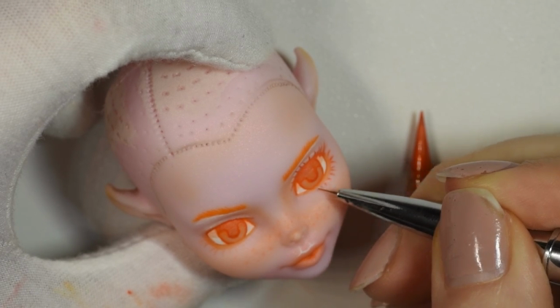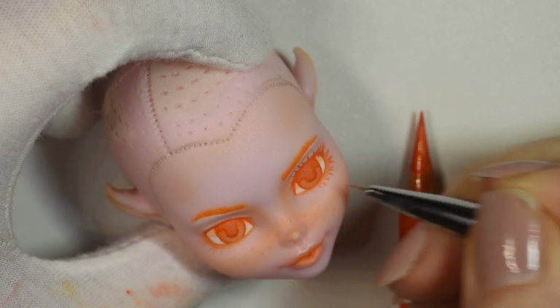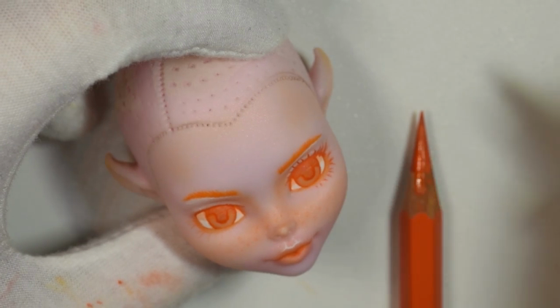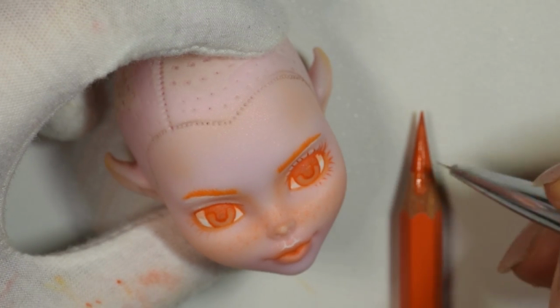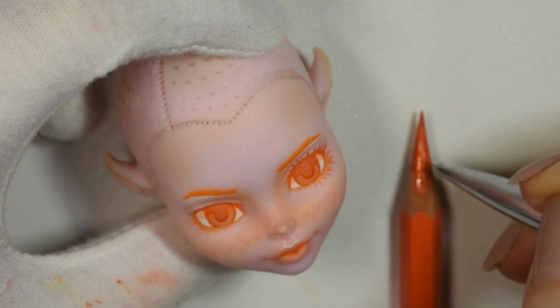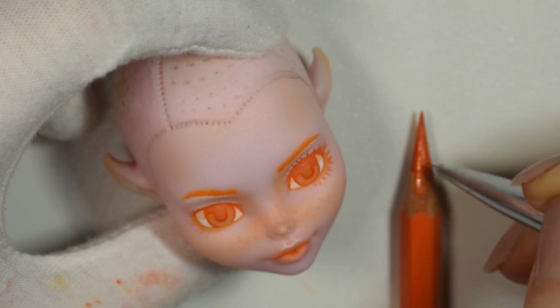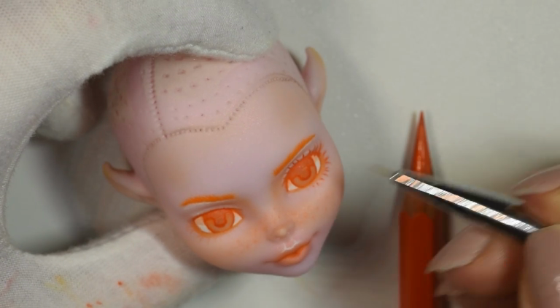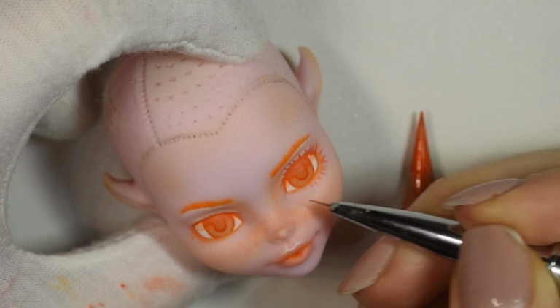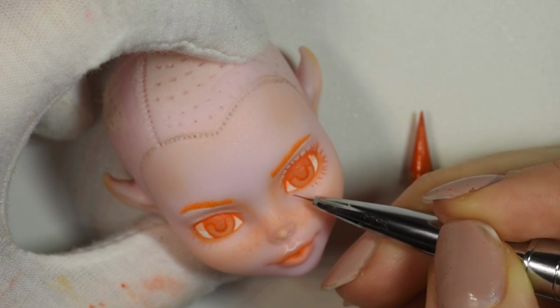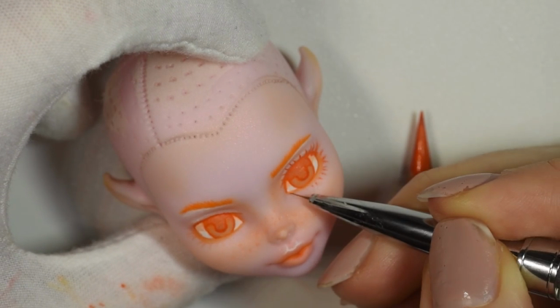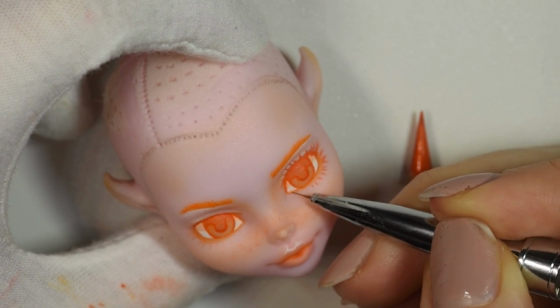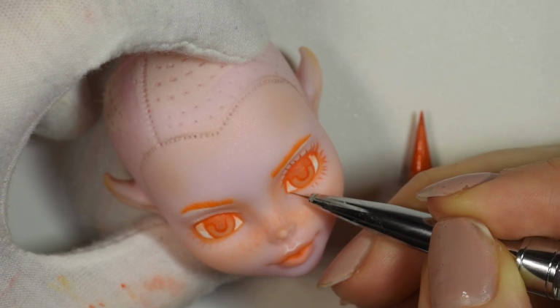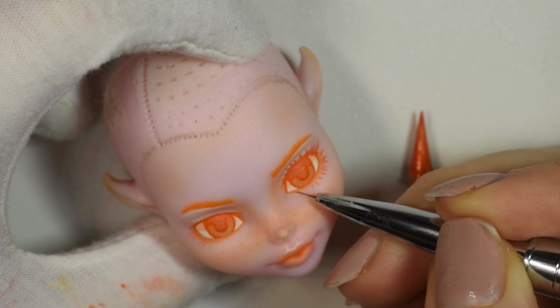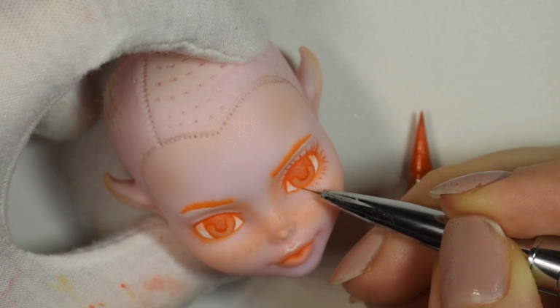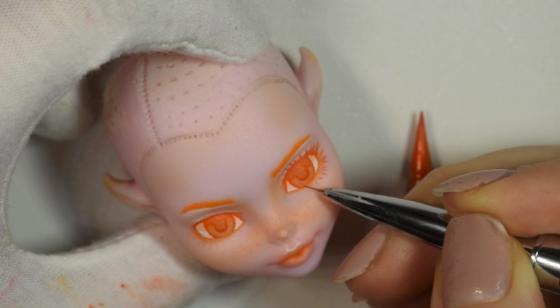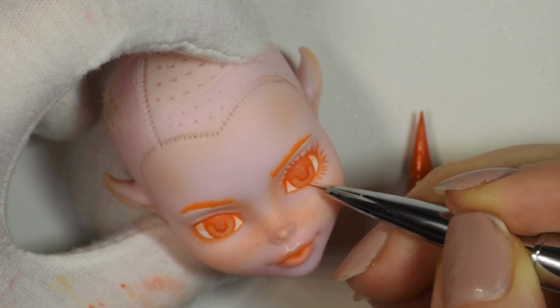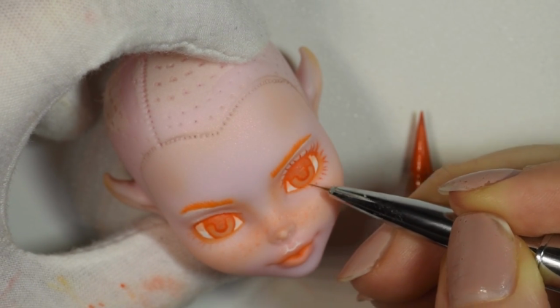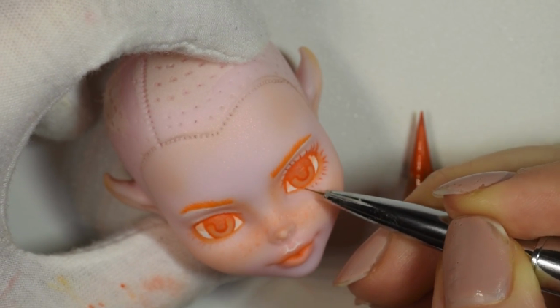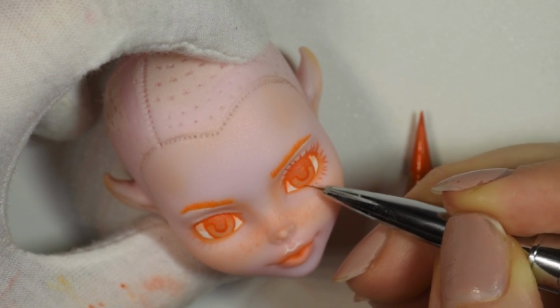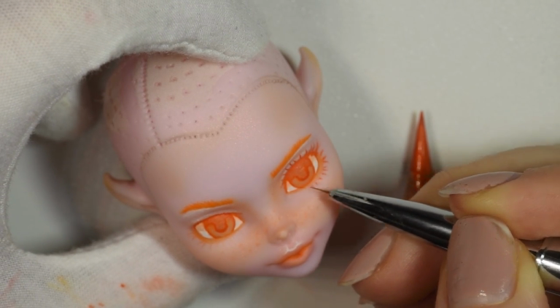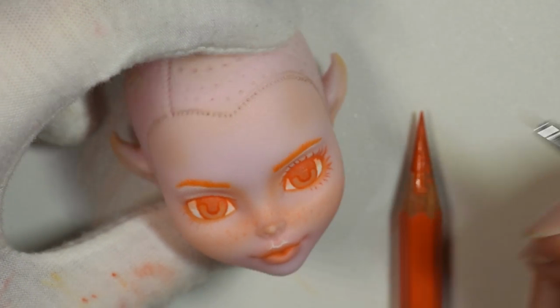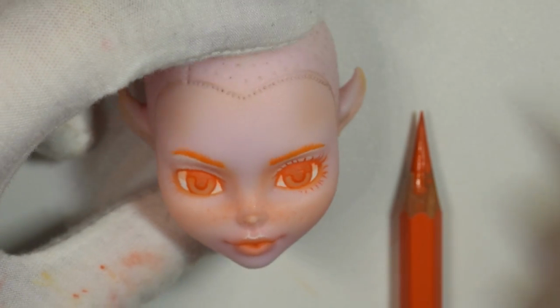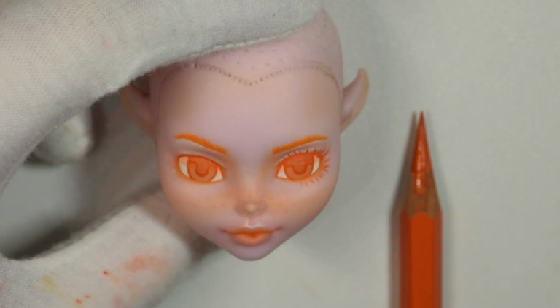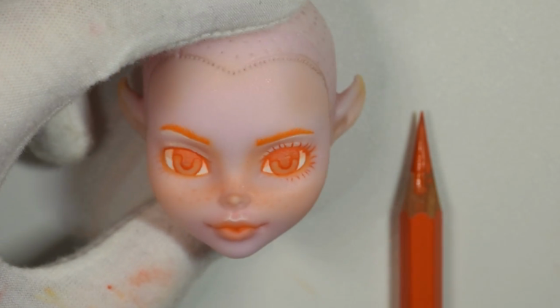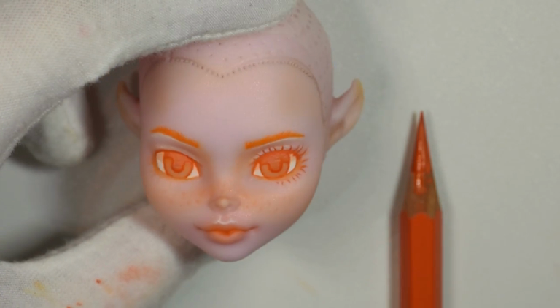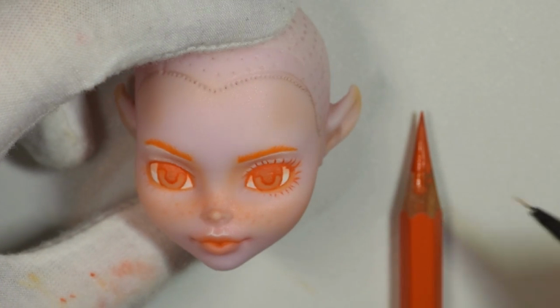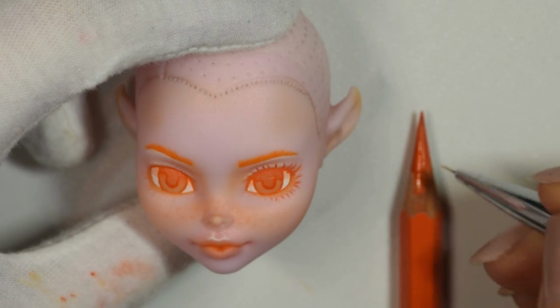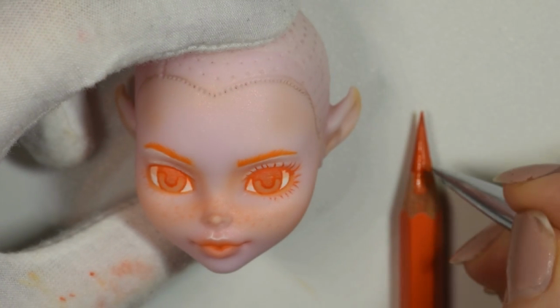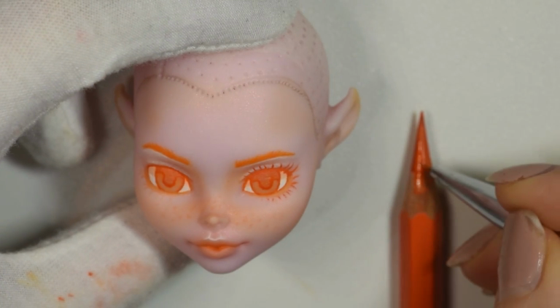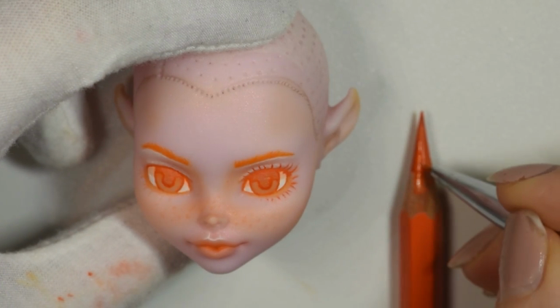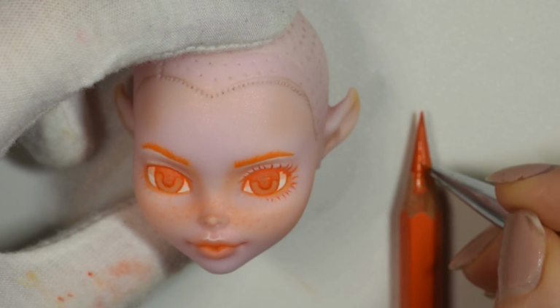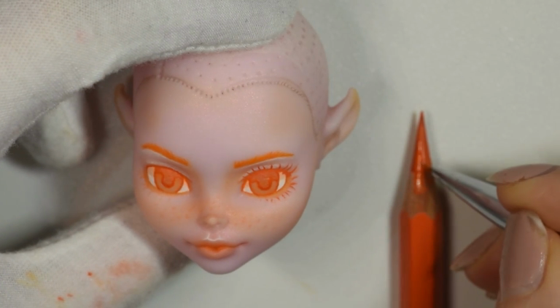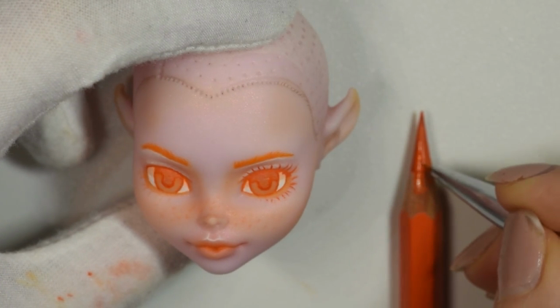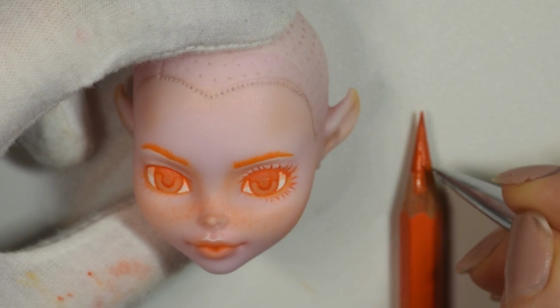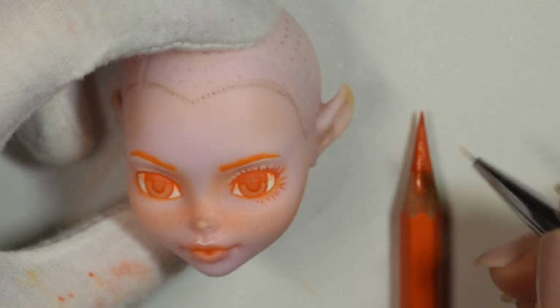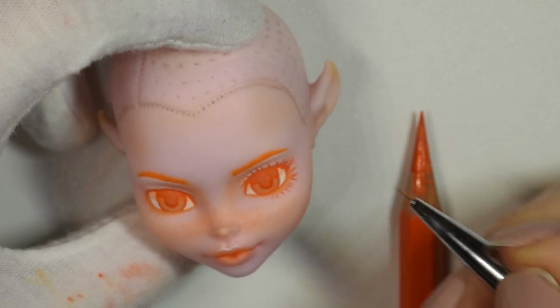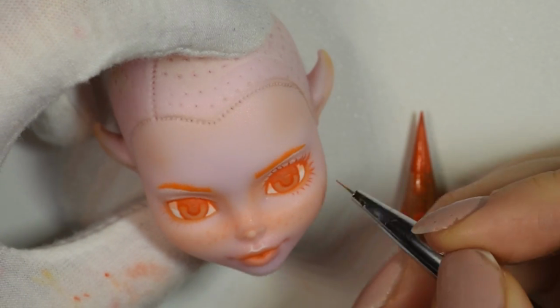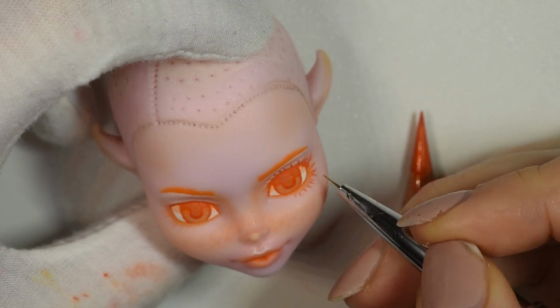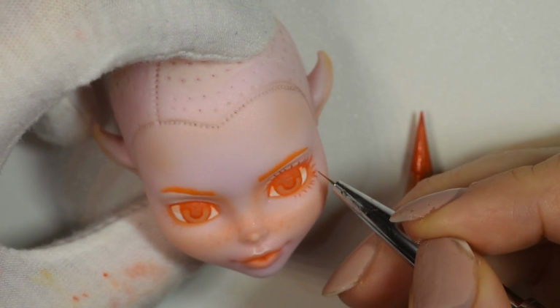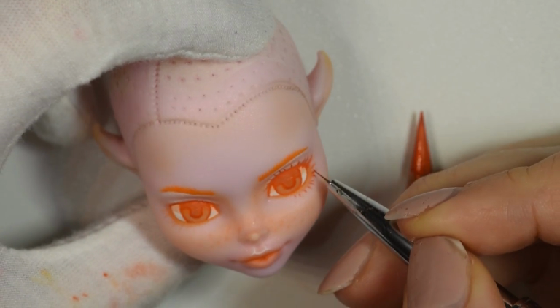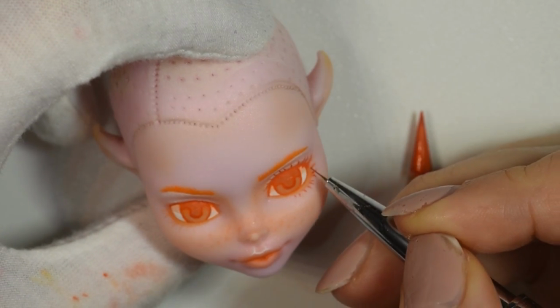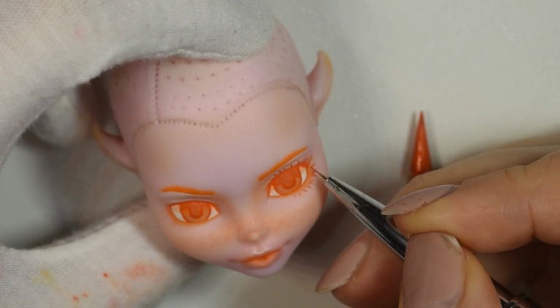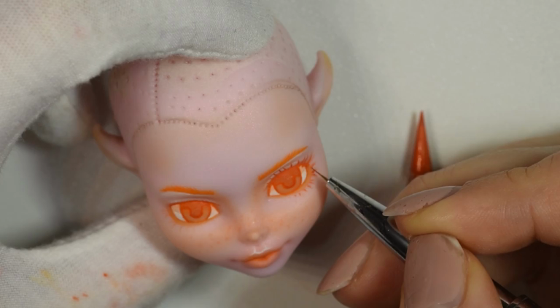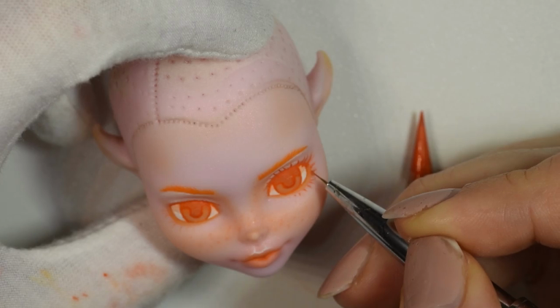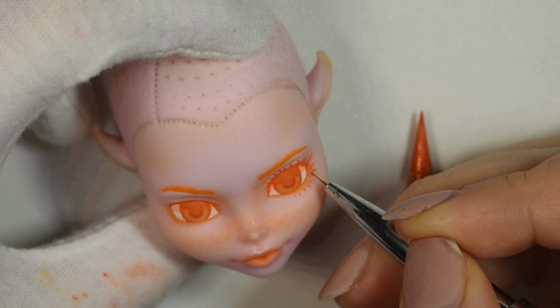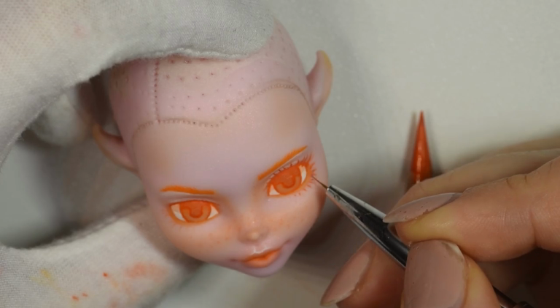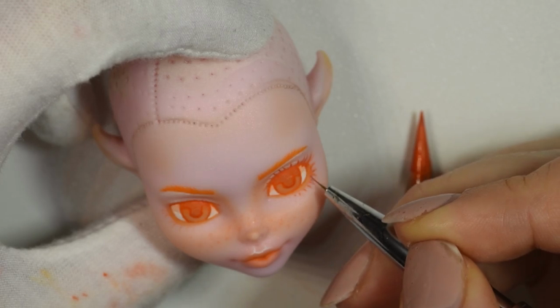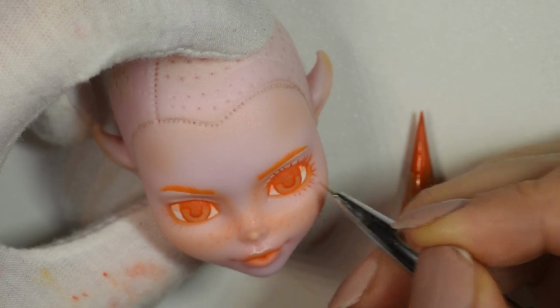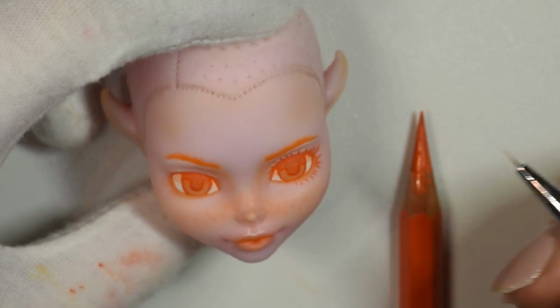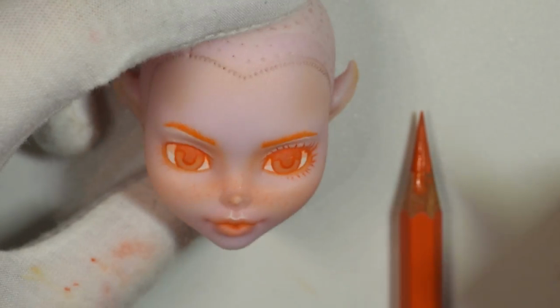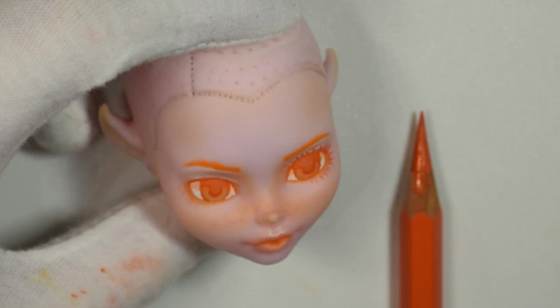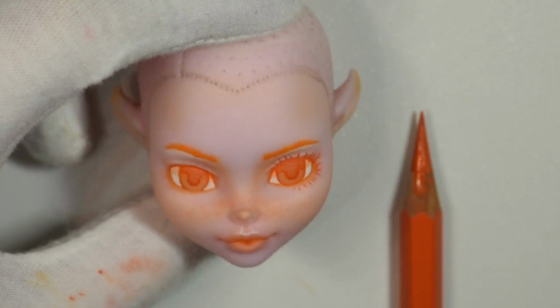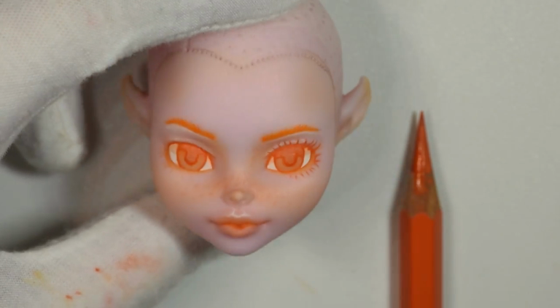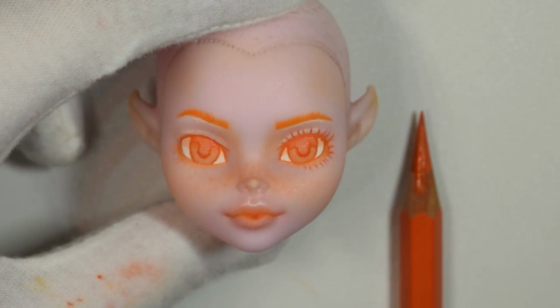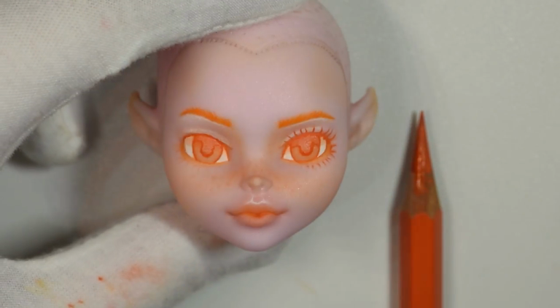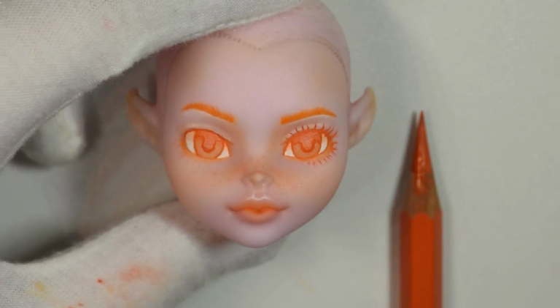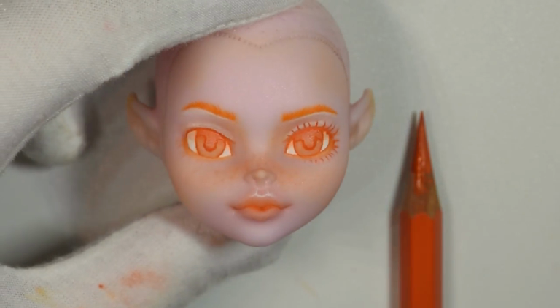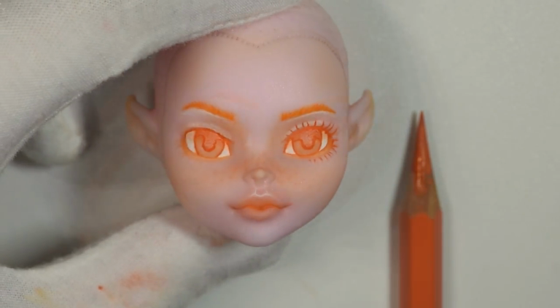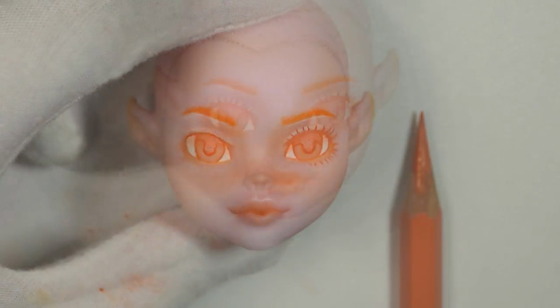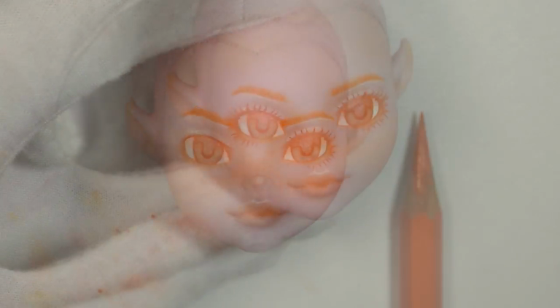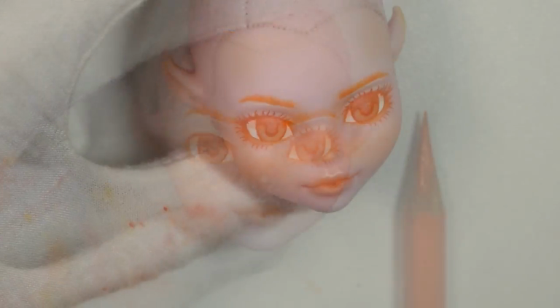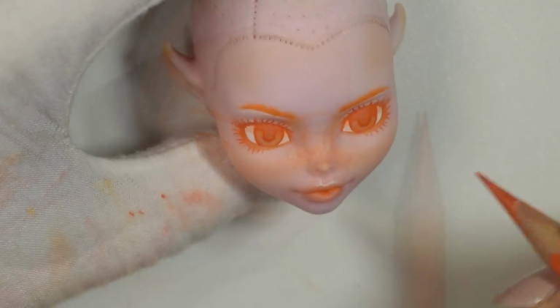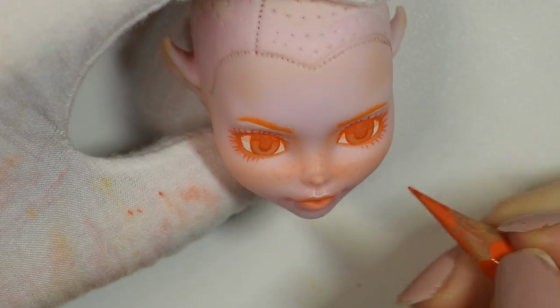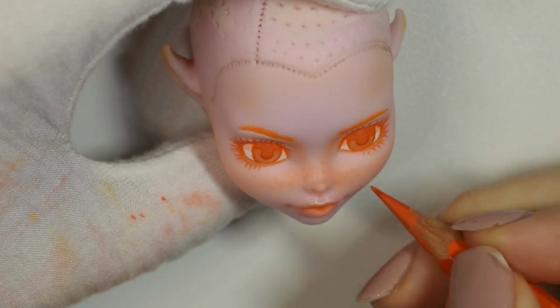The last layer where you add the final details is usually what really makes everything pop — for instance the highlights of the eyes.